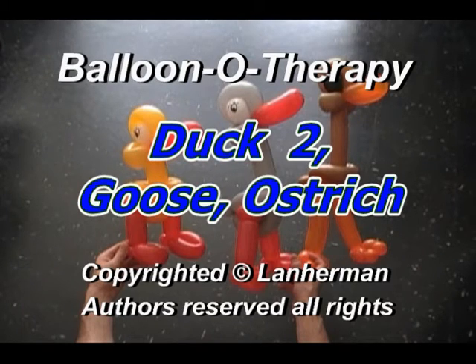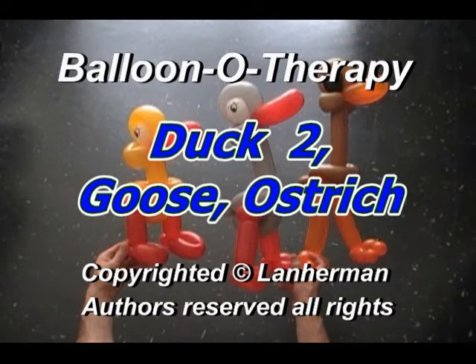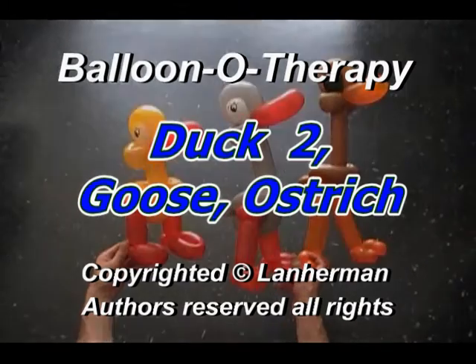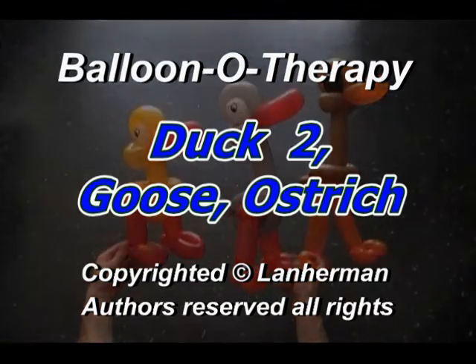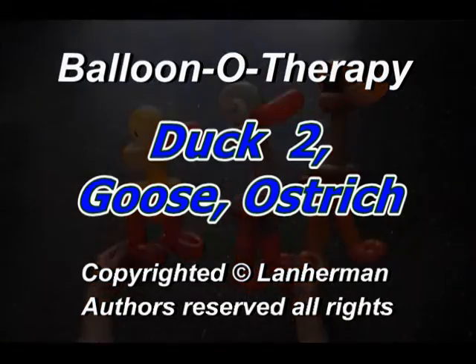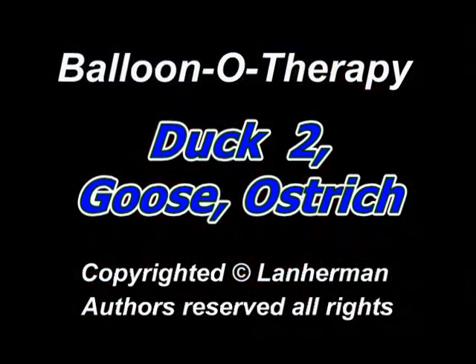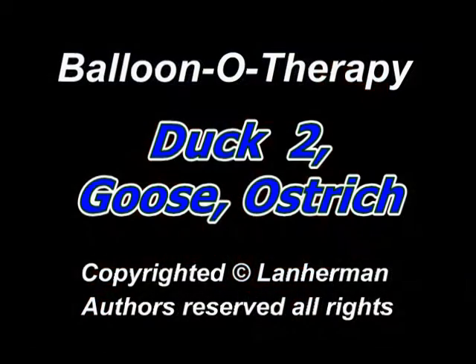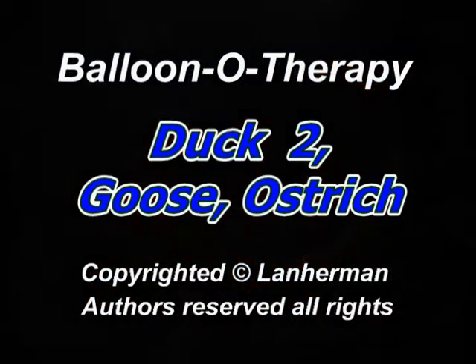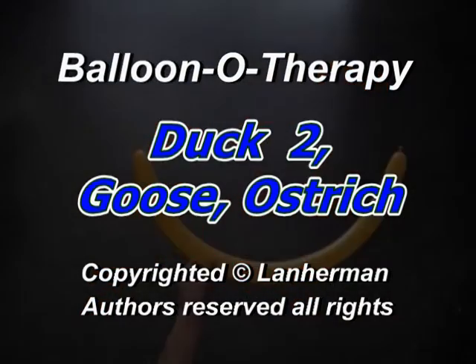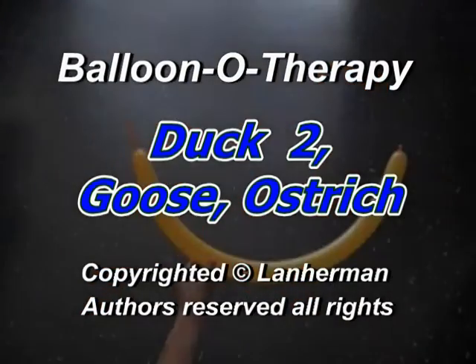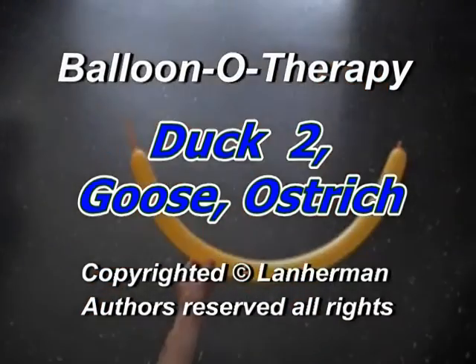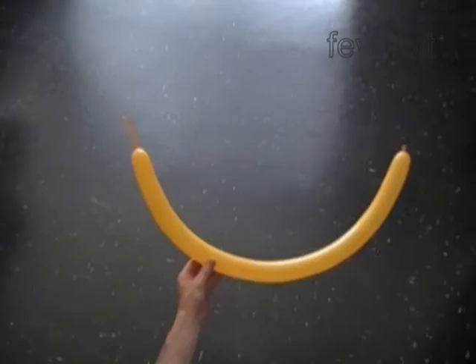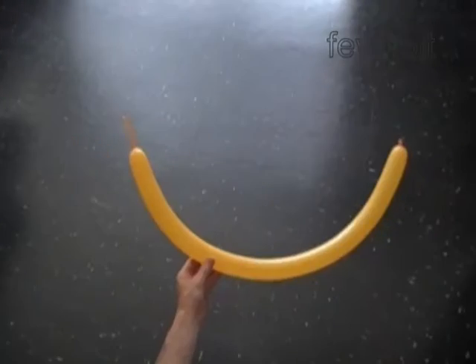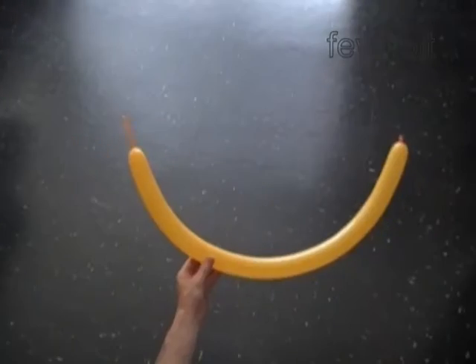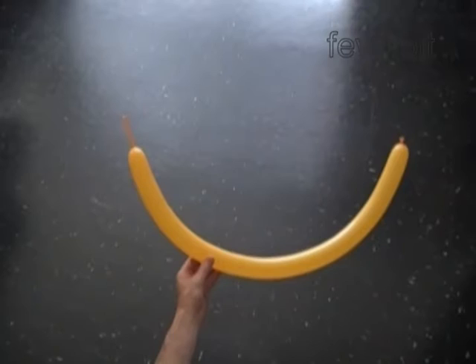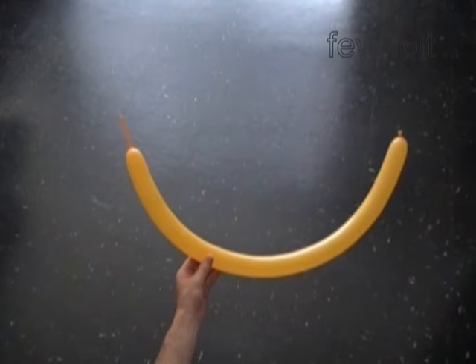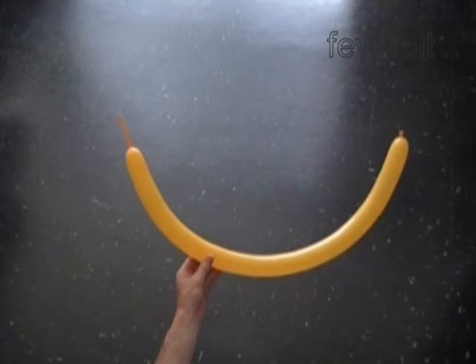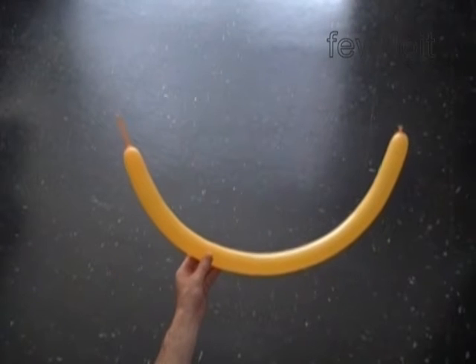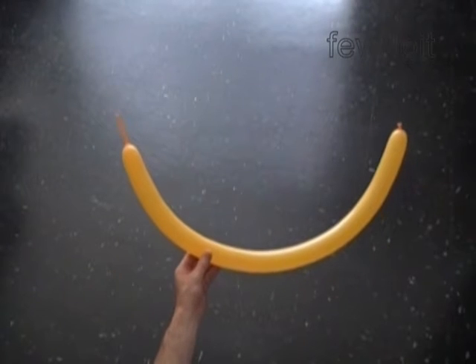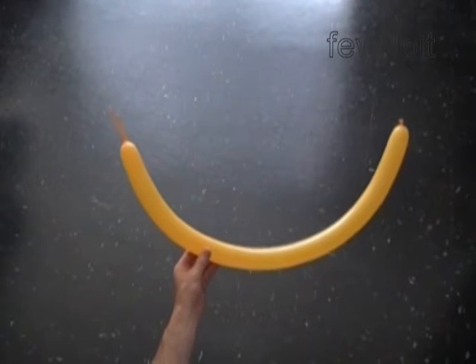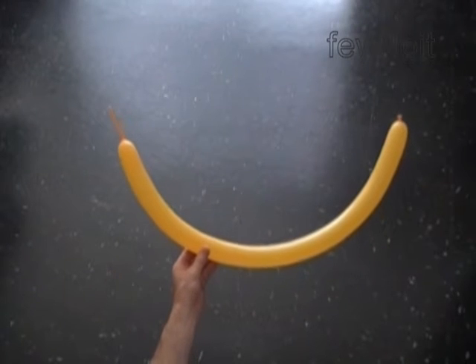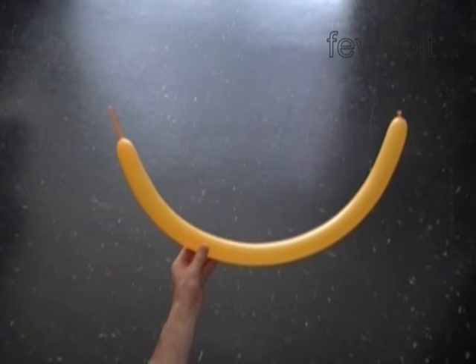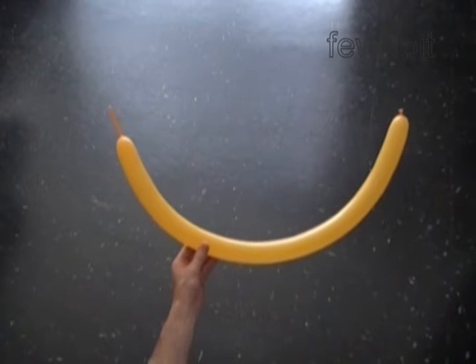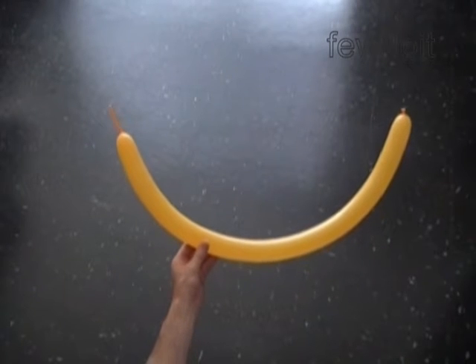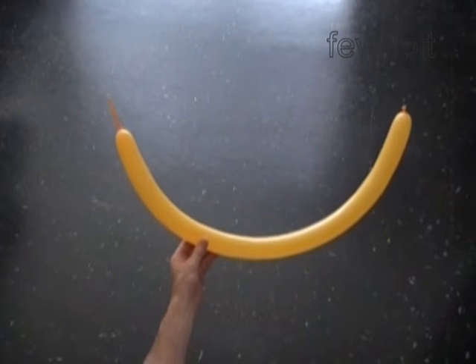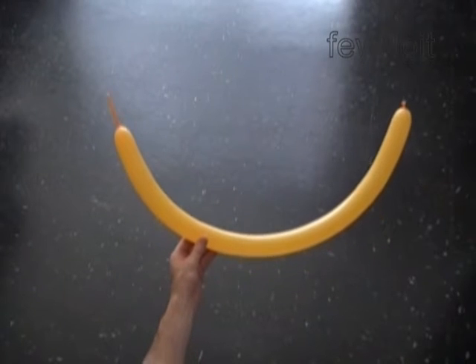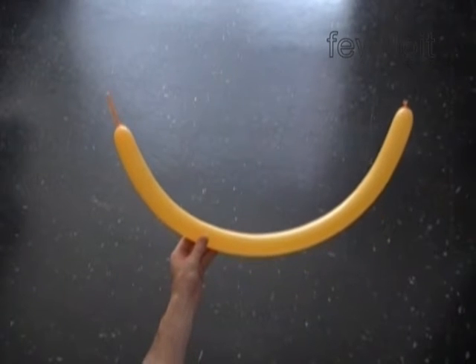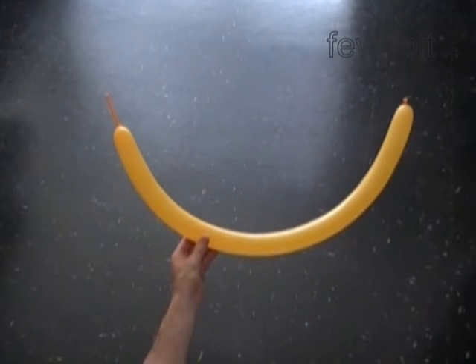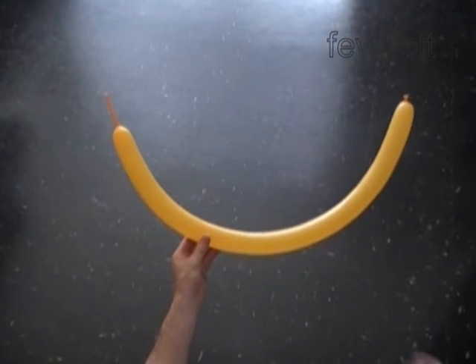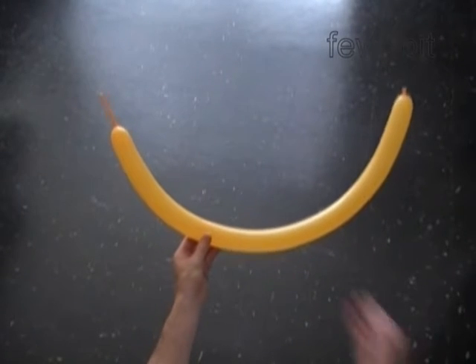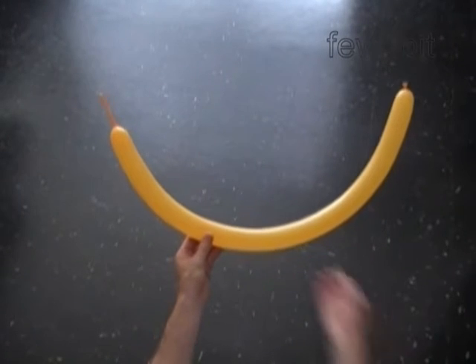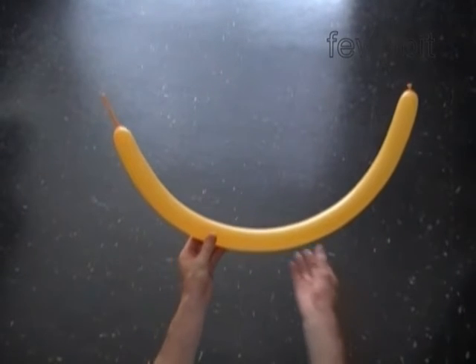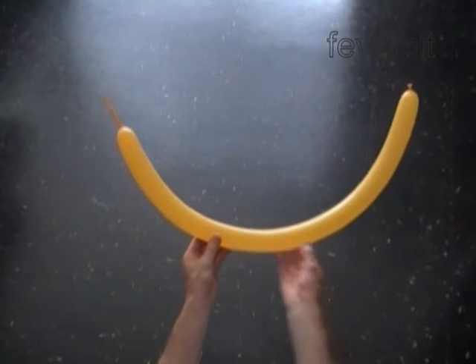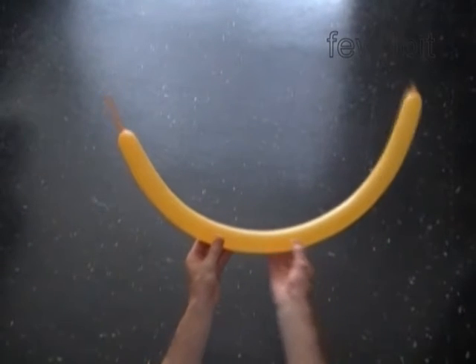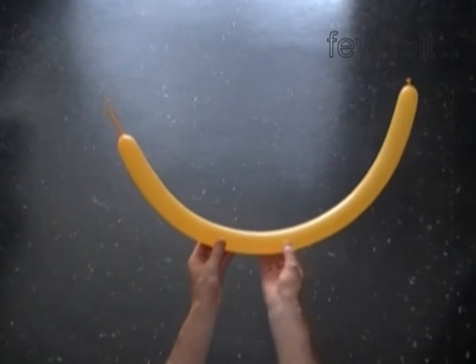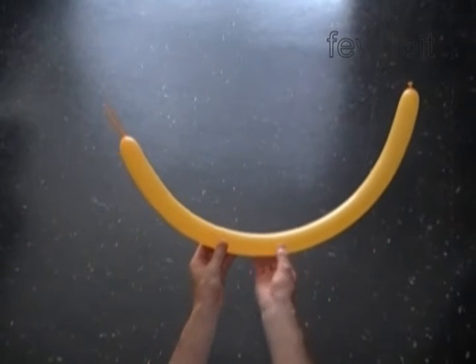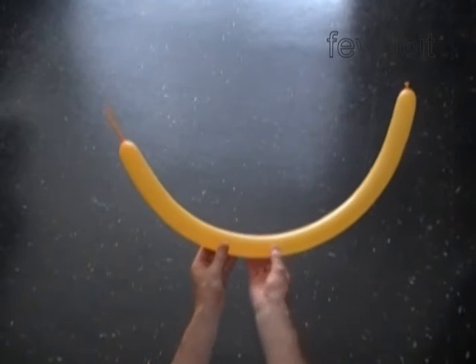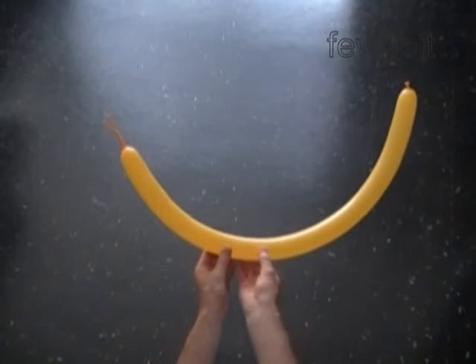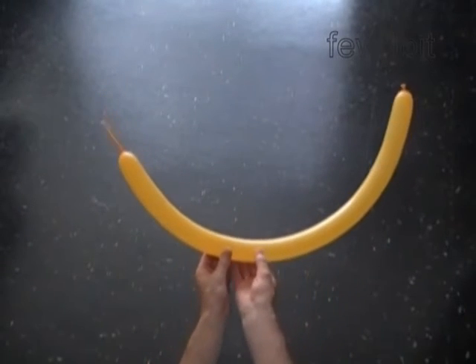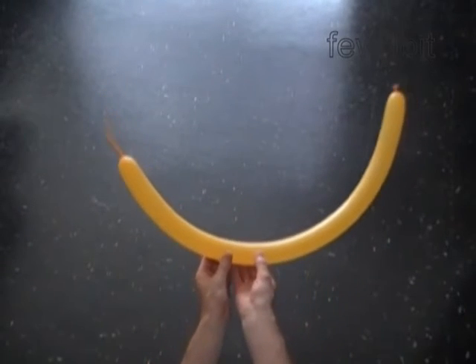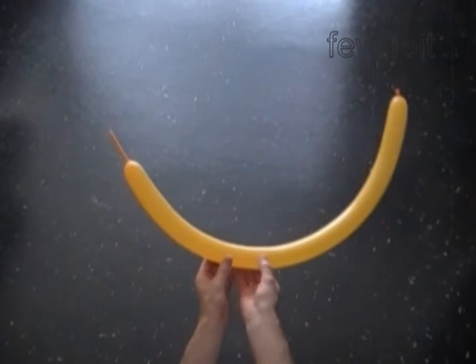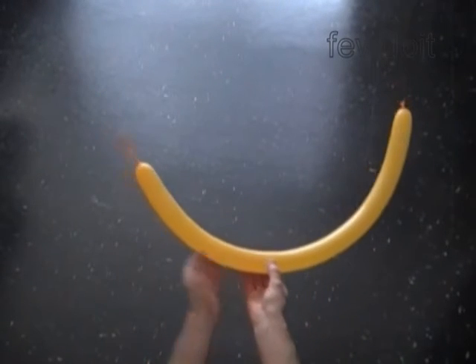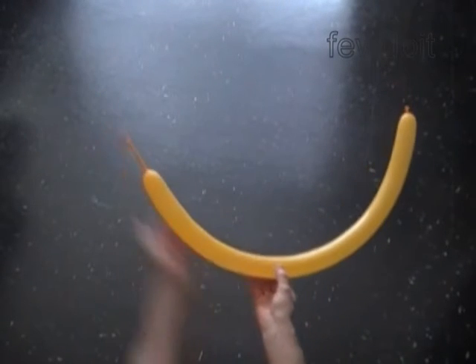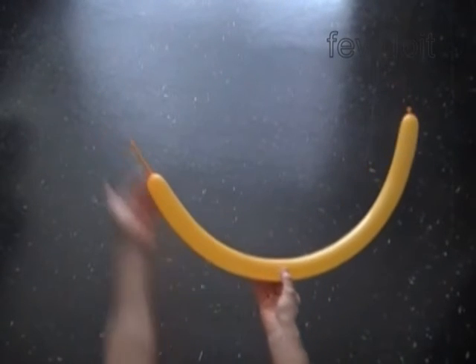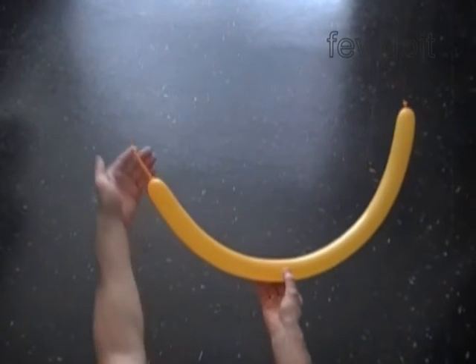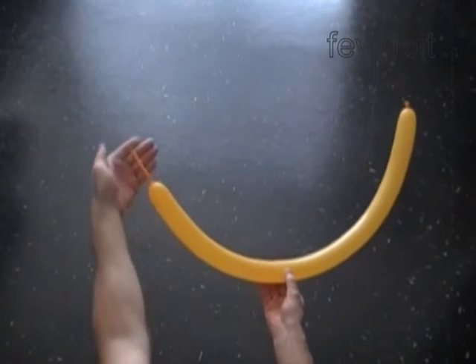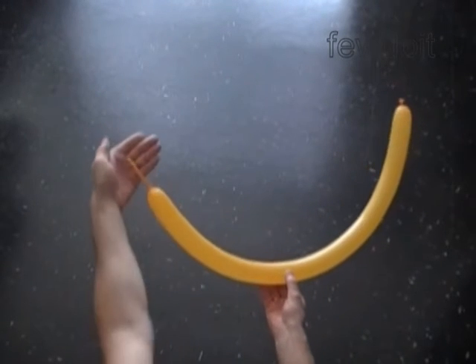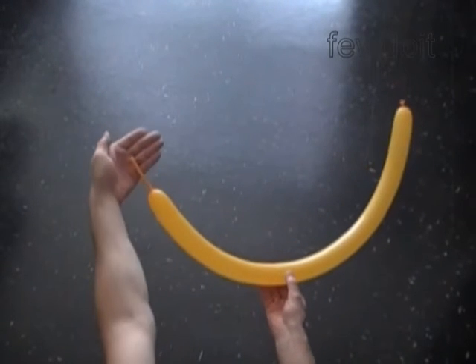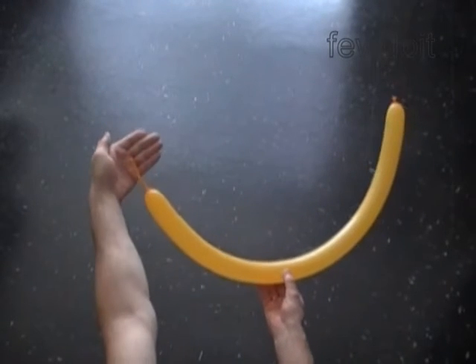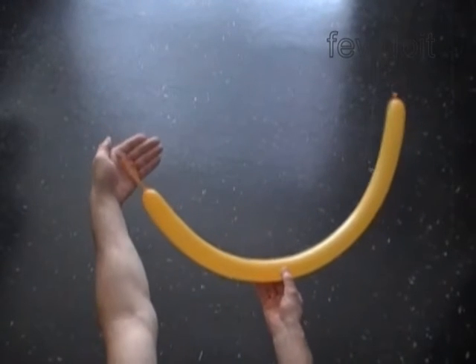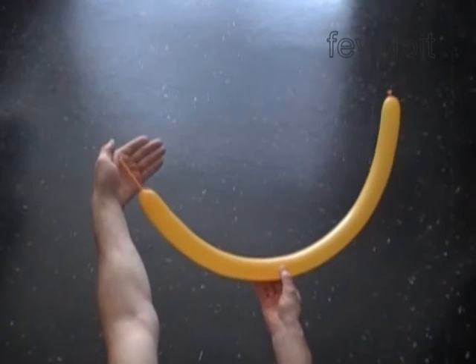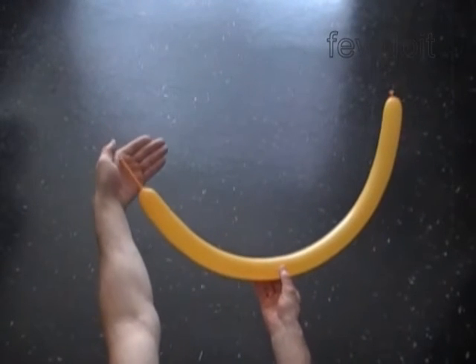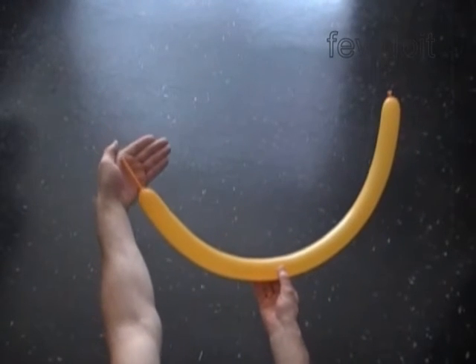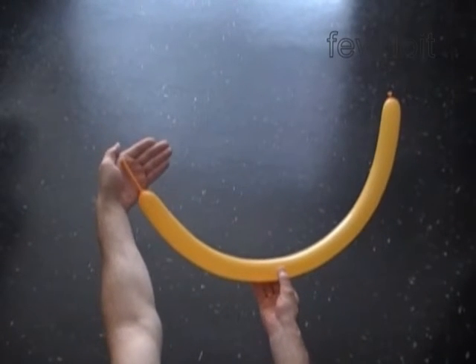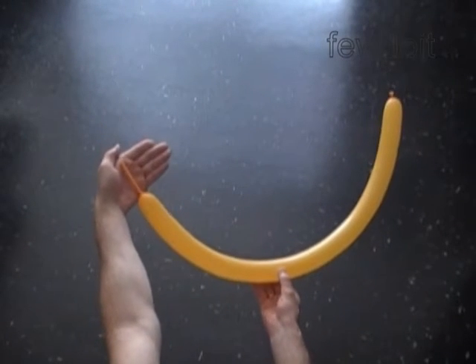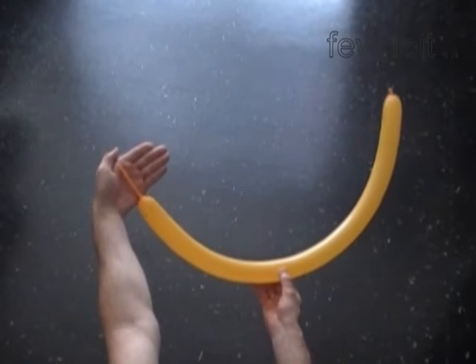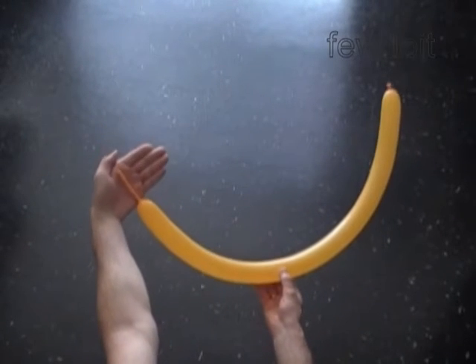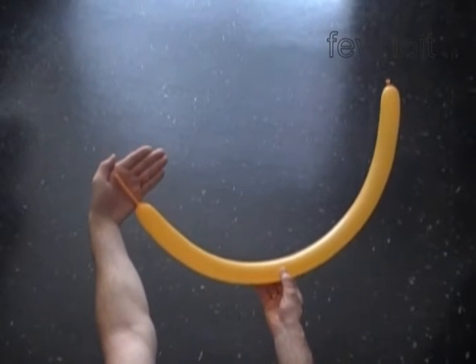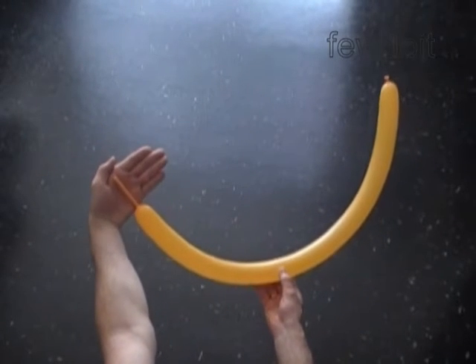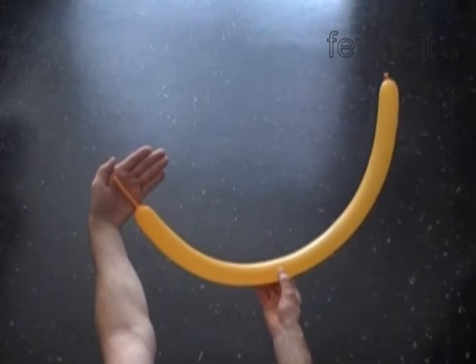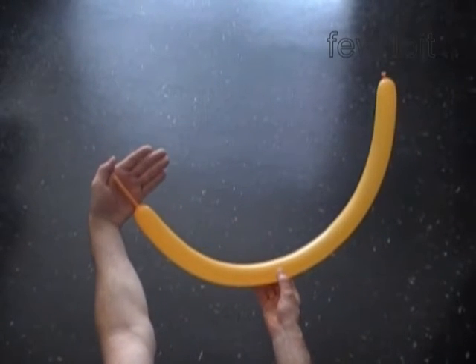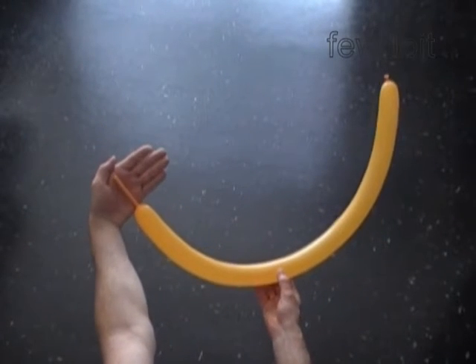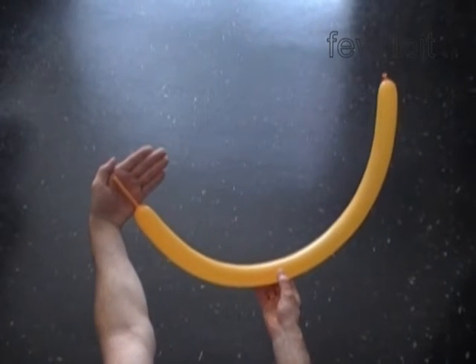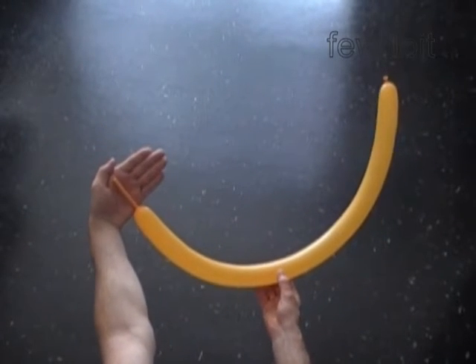Hello. First we are going to make a duck or goose and then an ostrich.